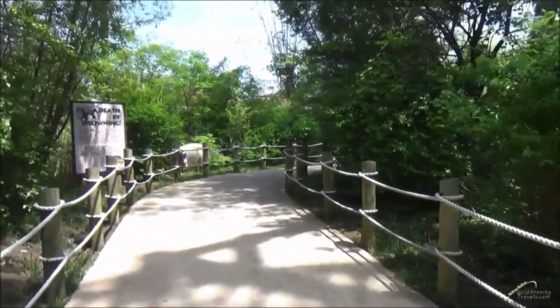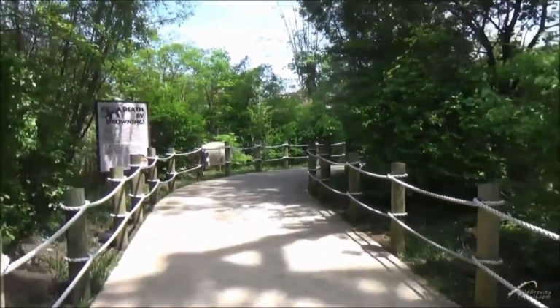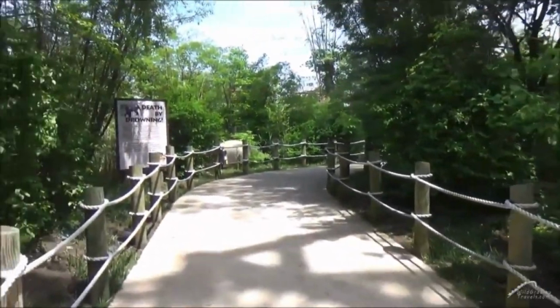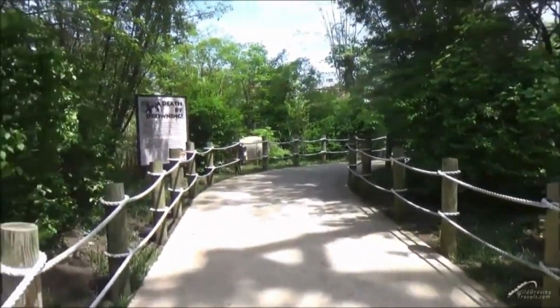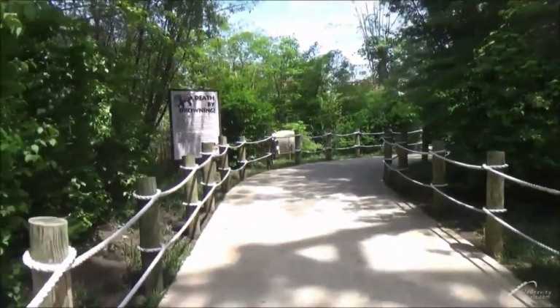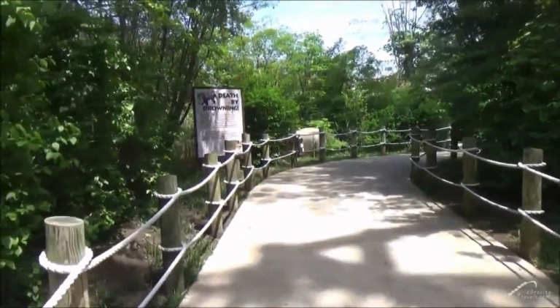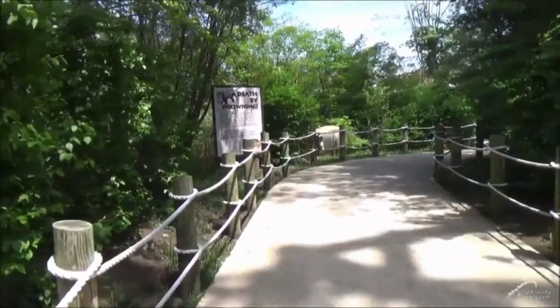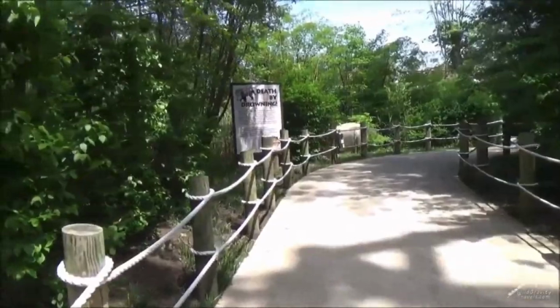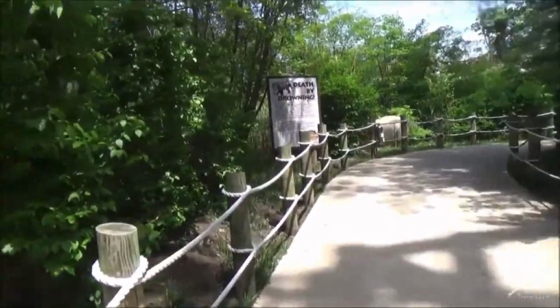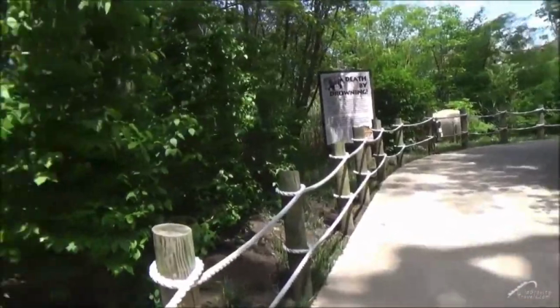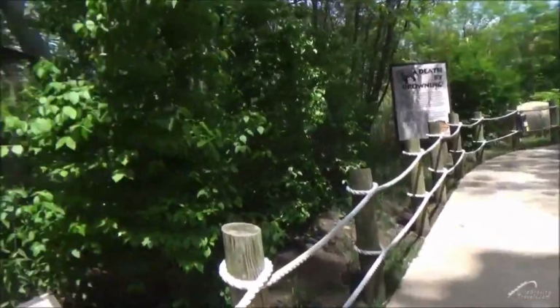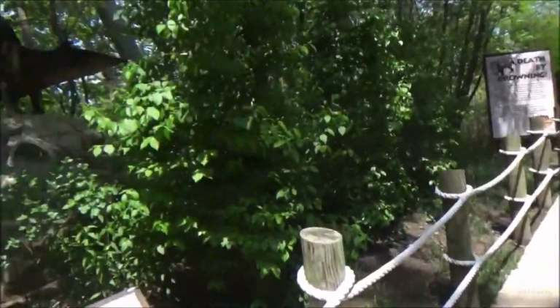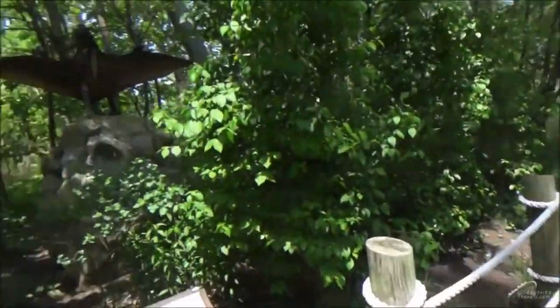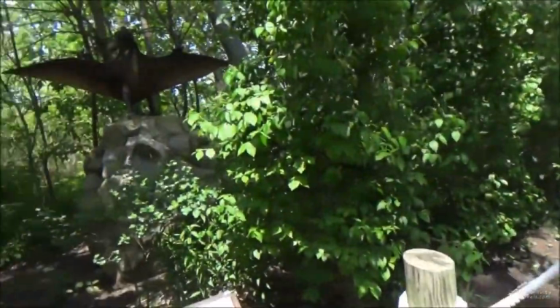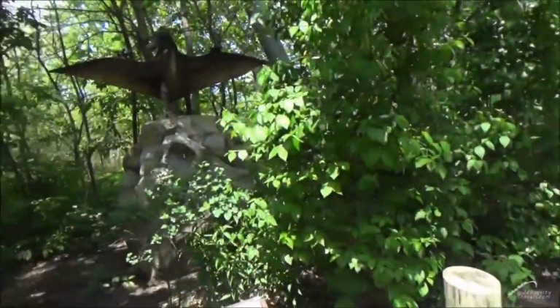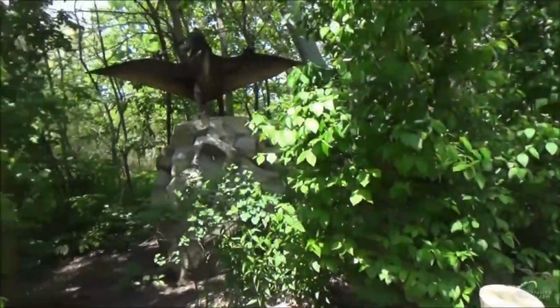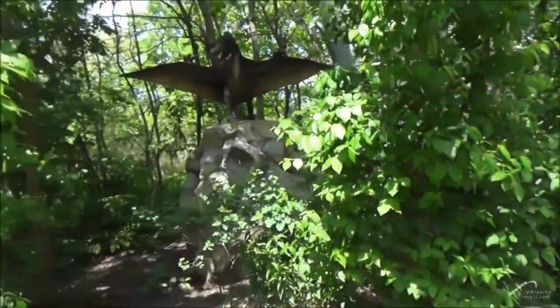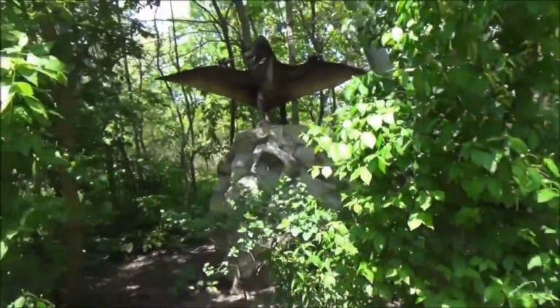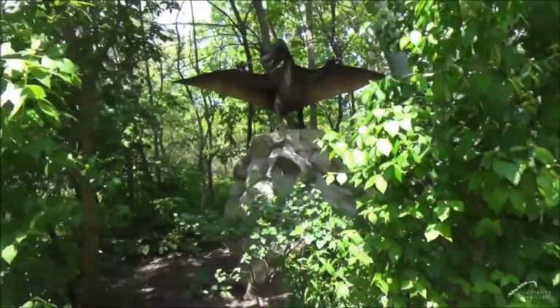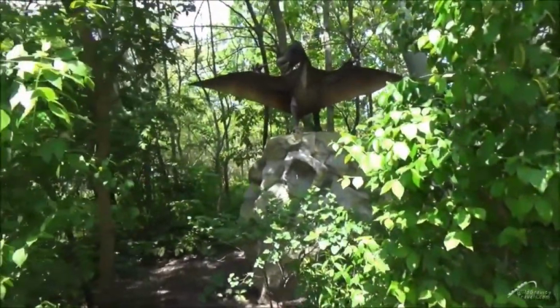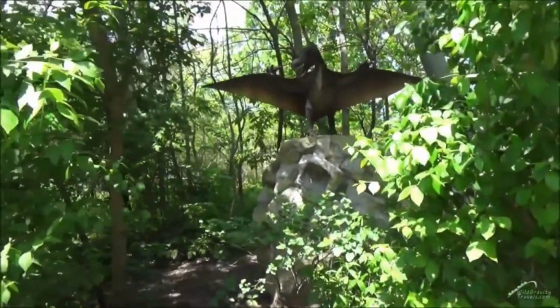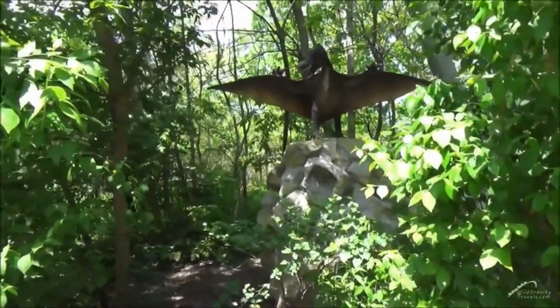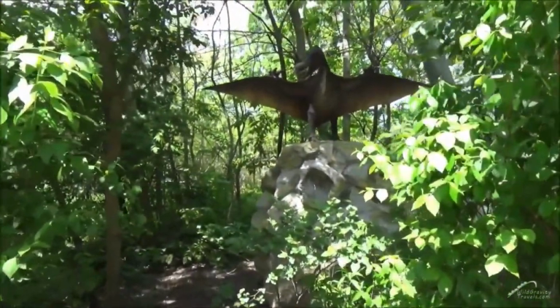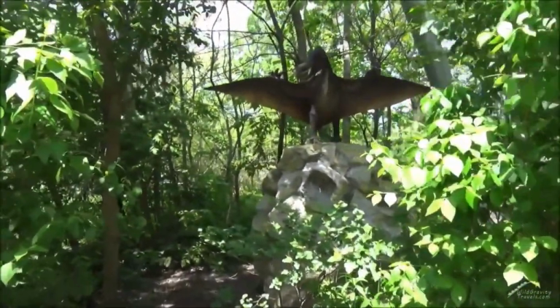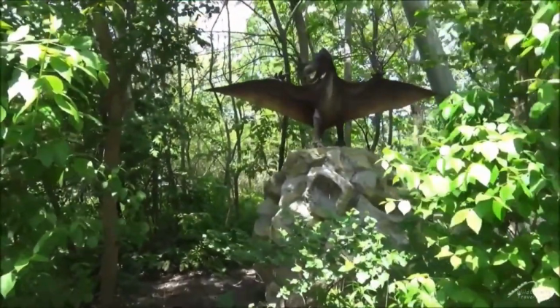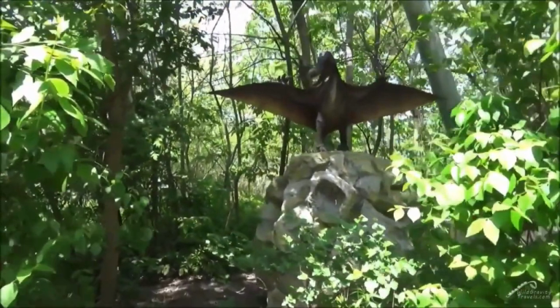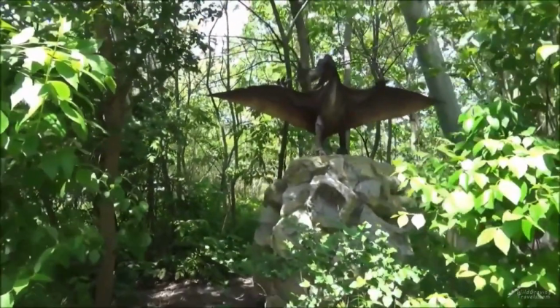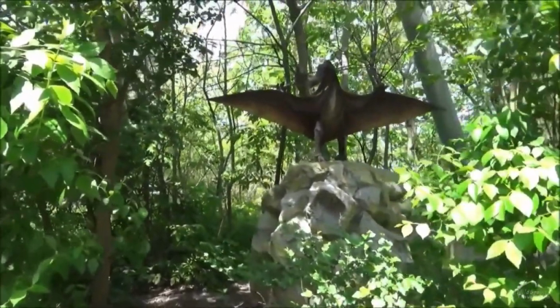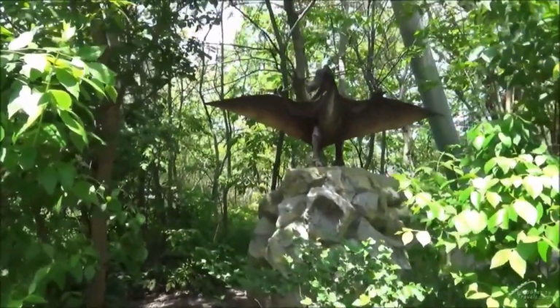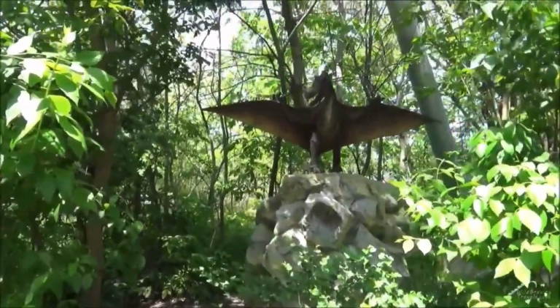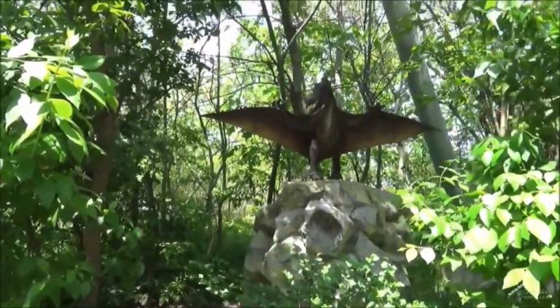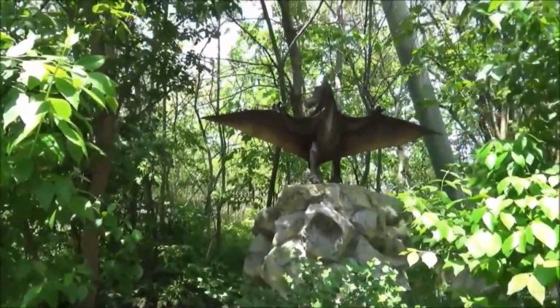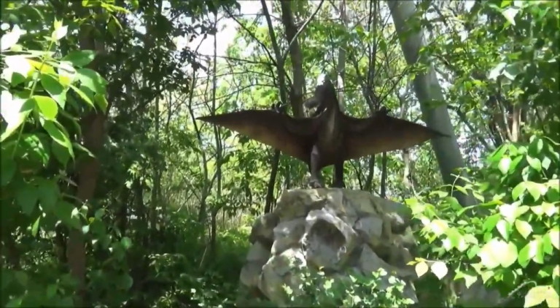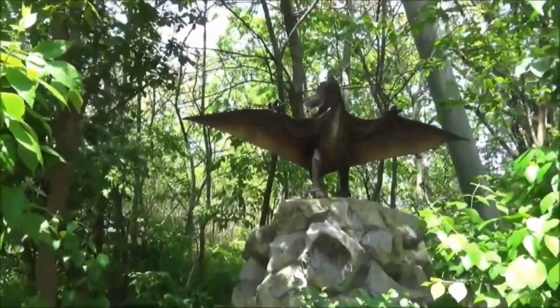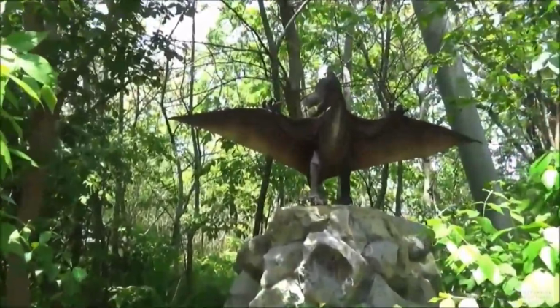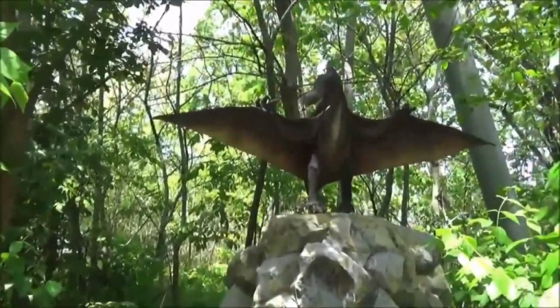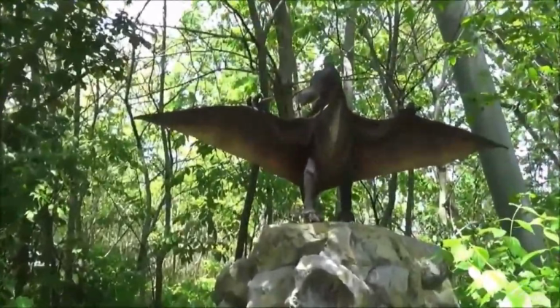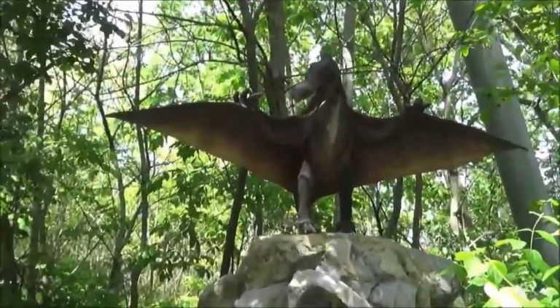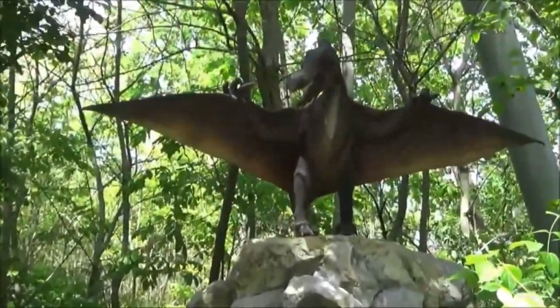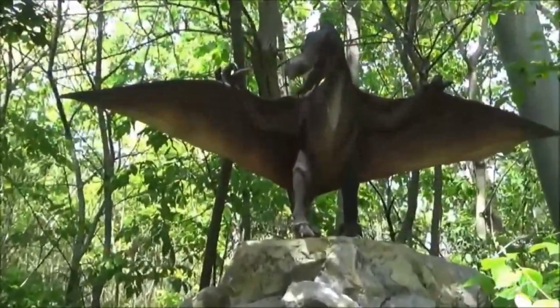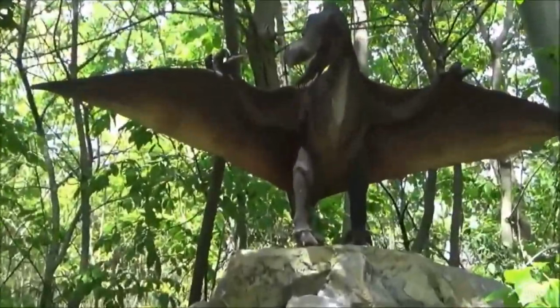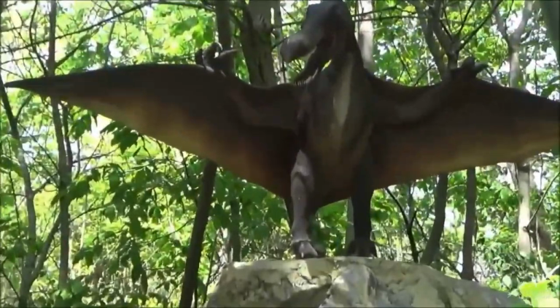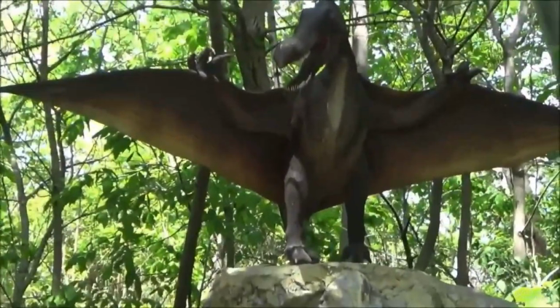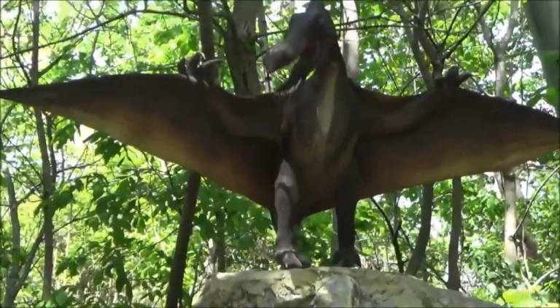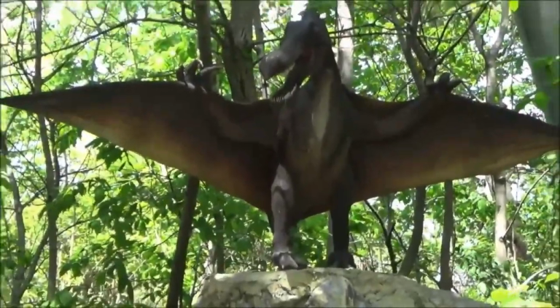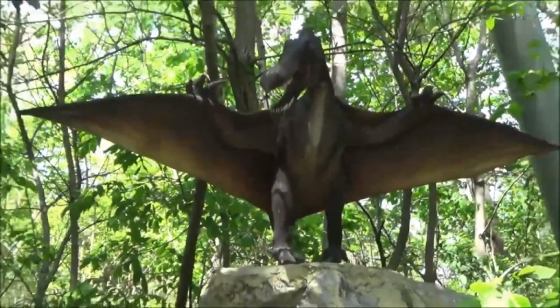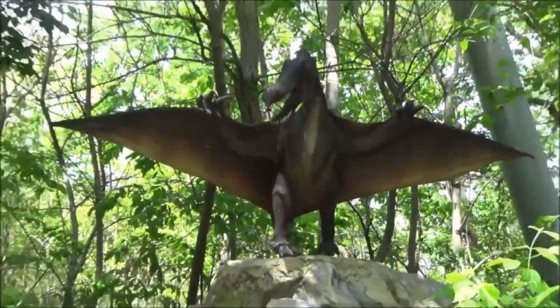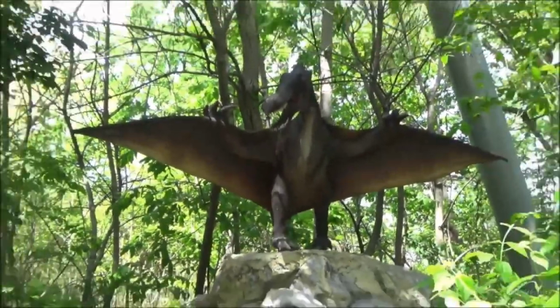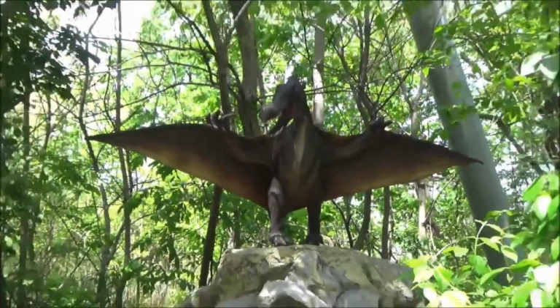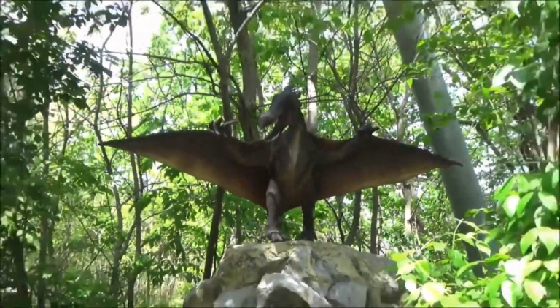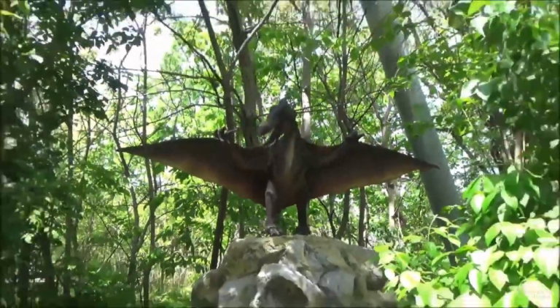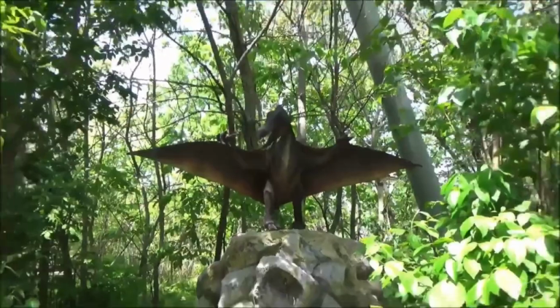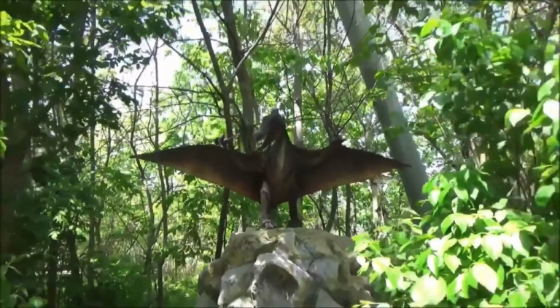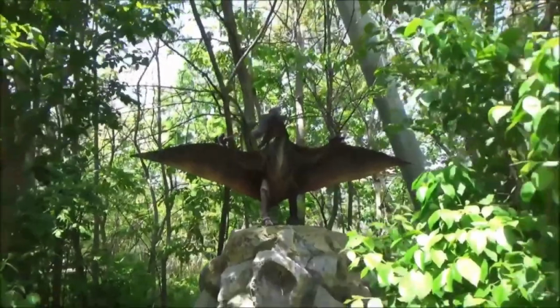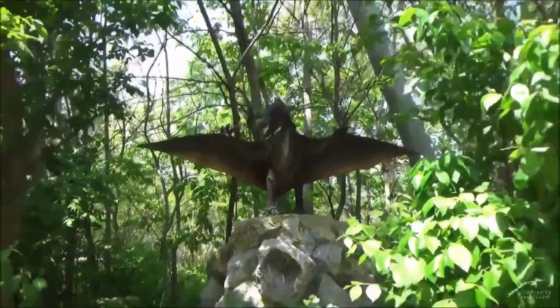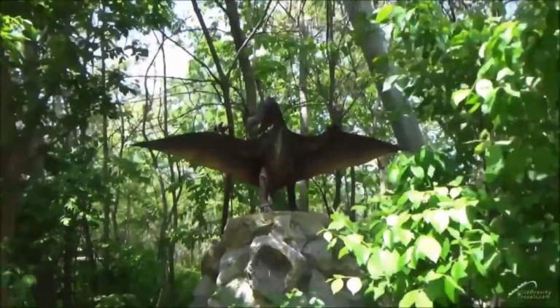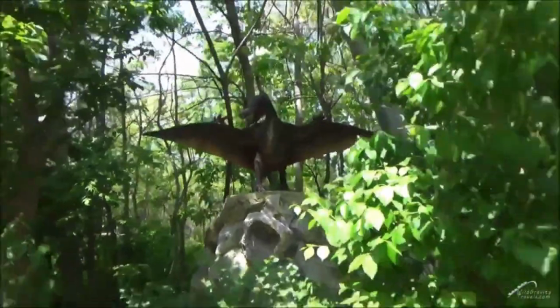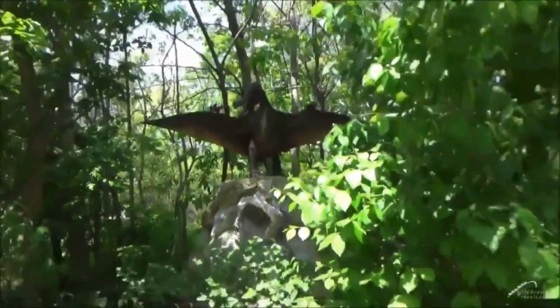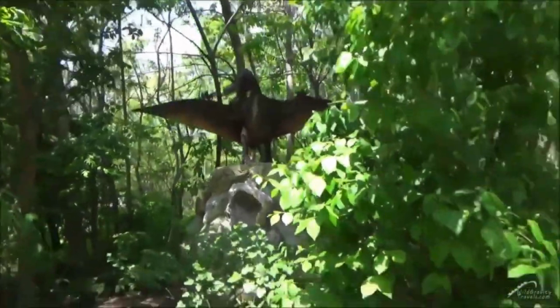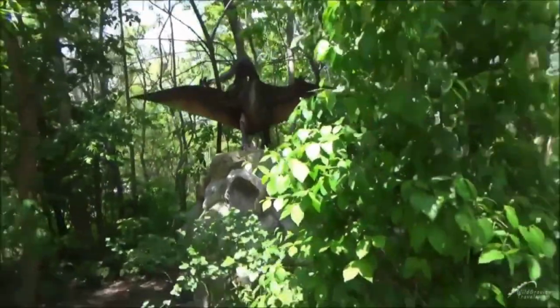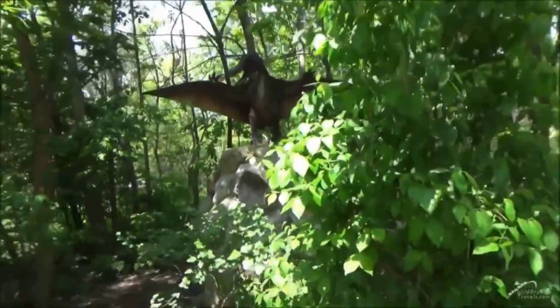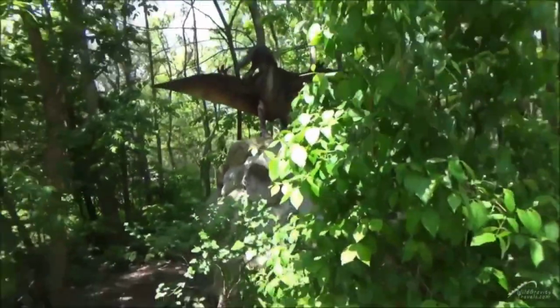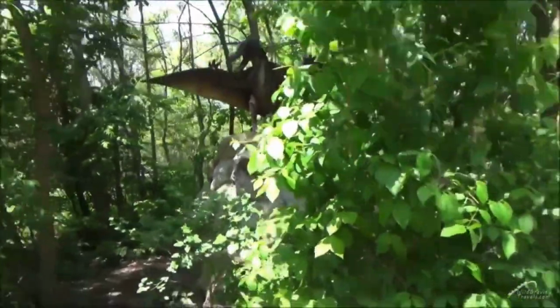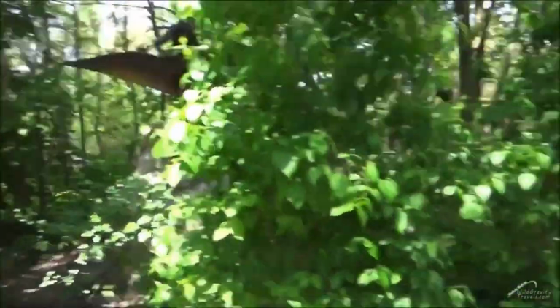And why is that? Well, as of 2020, all of the Dinosaurs Alive attractions are extinct — pun intended.